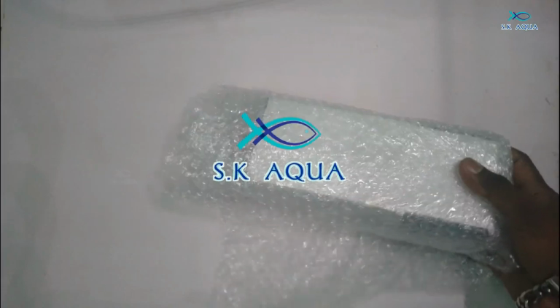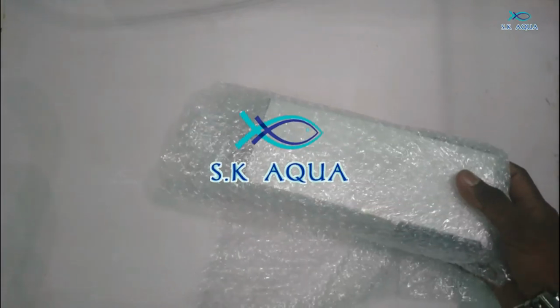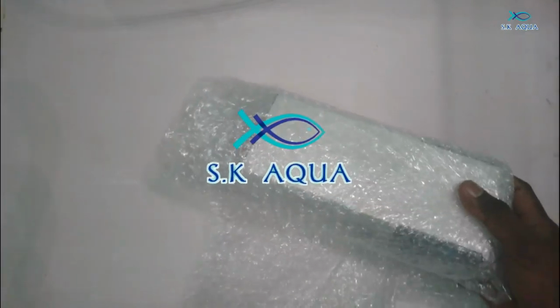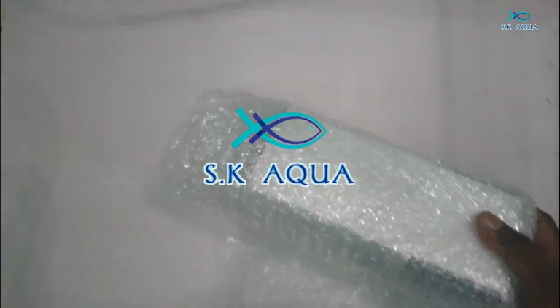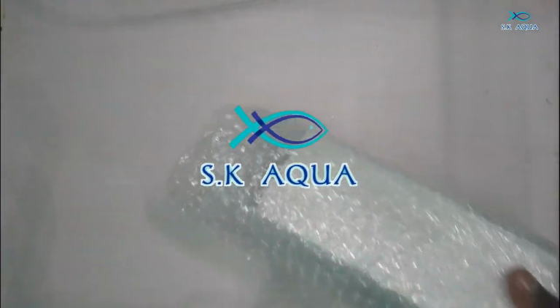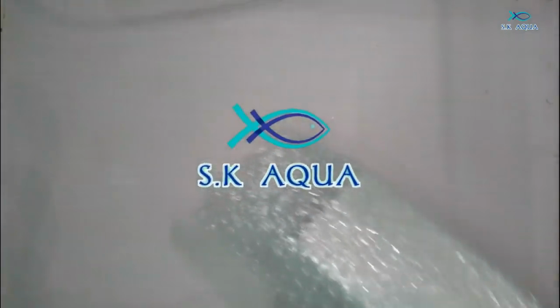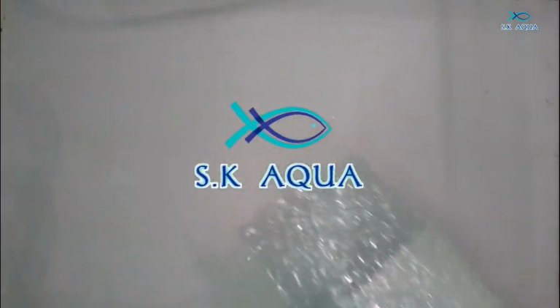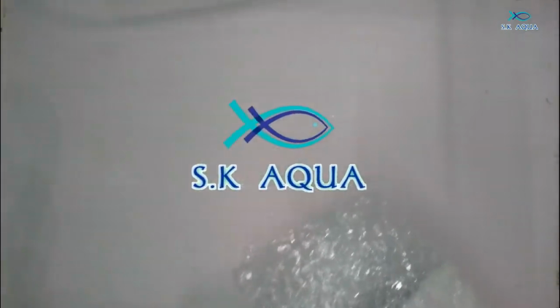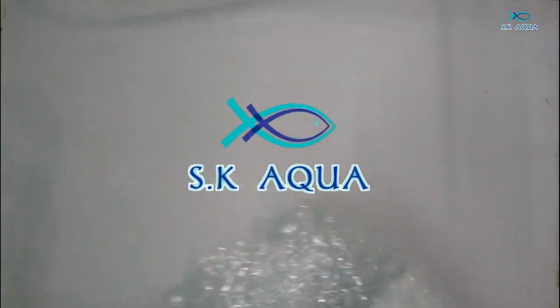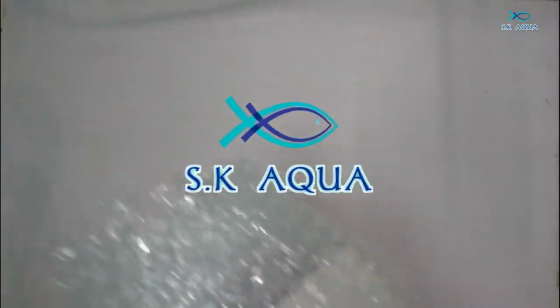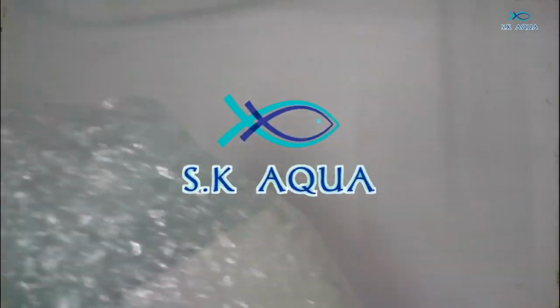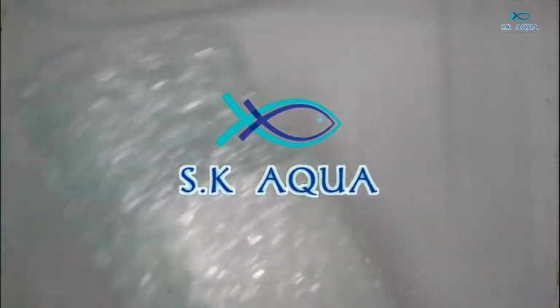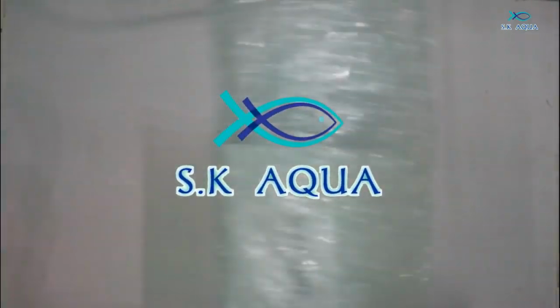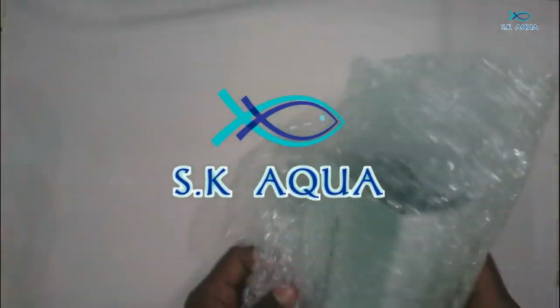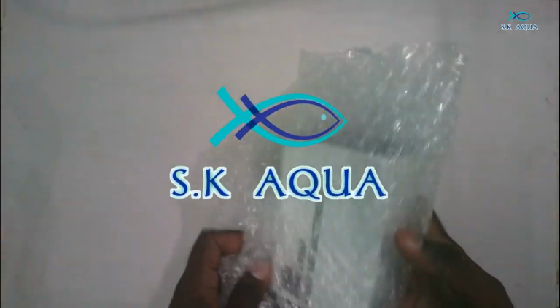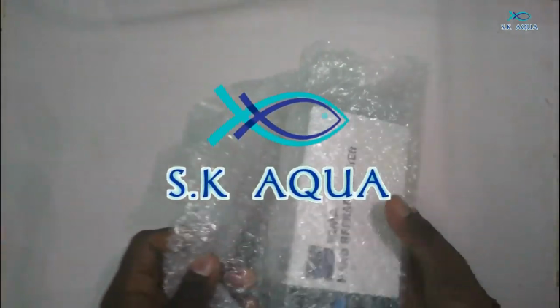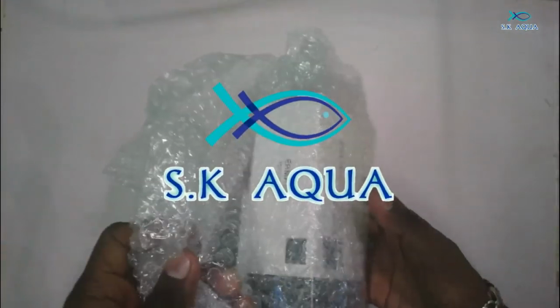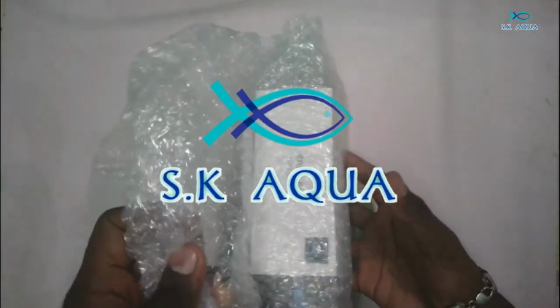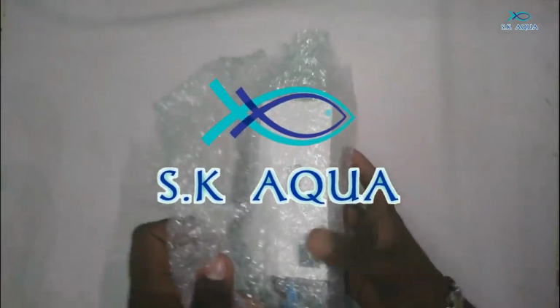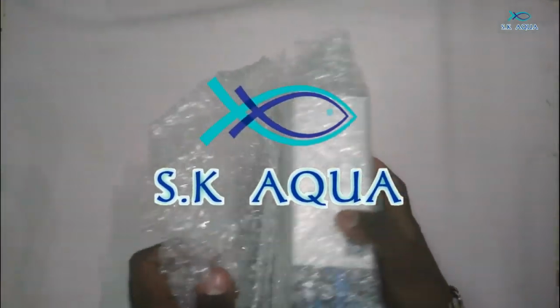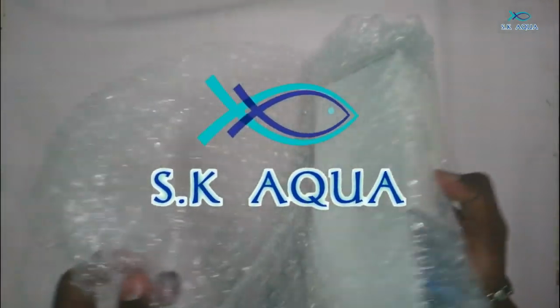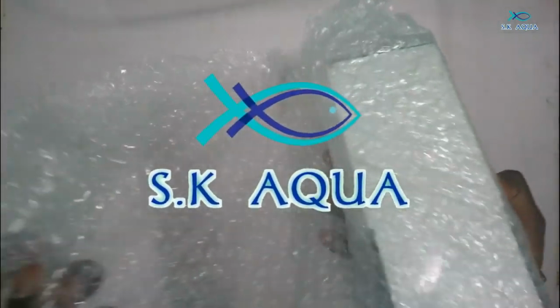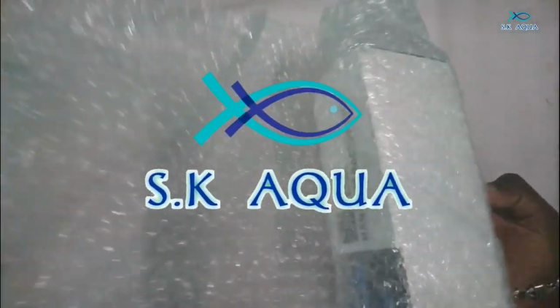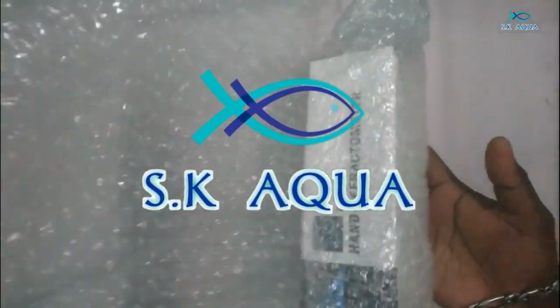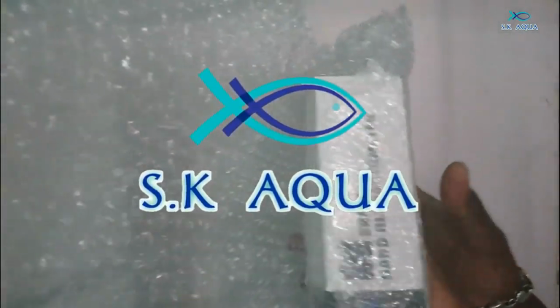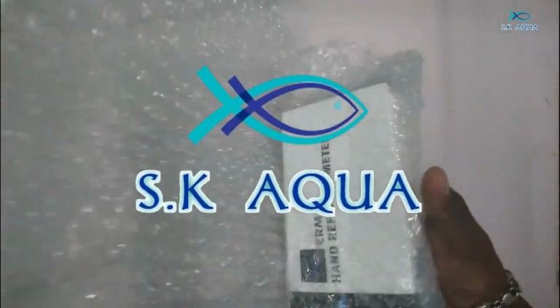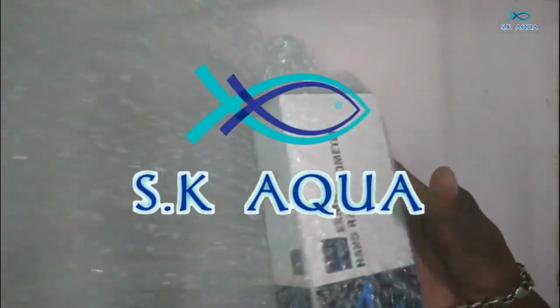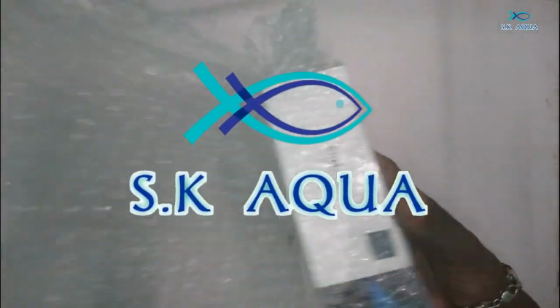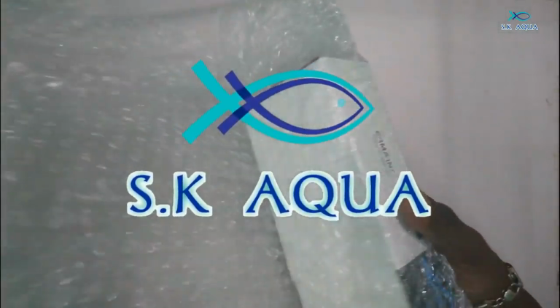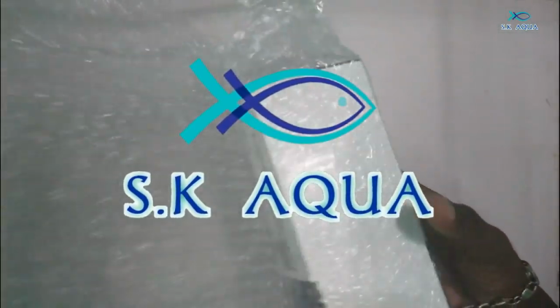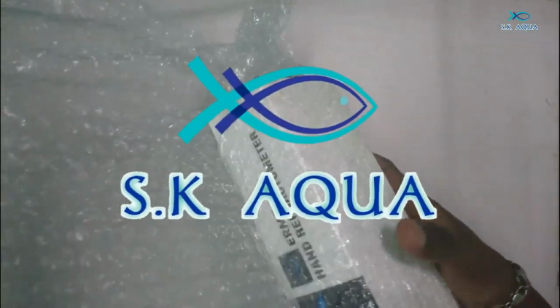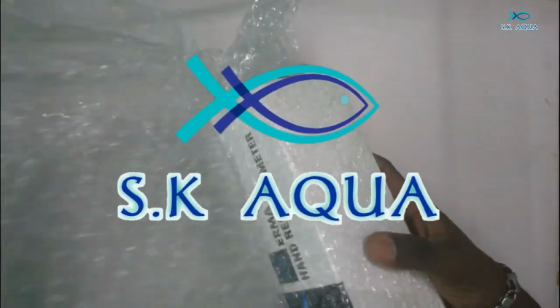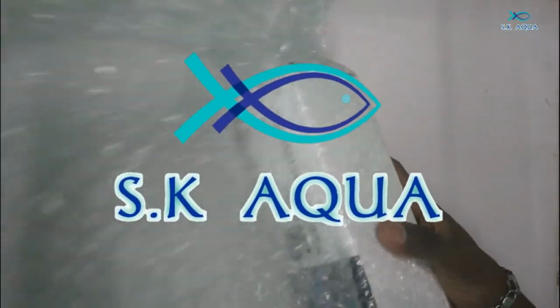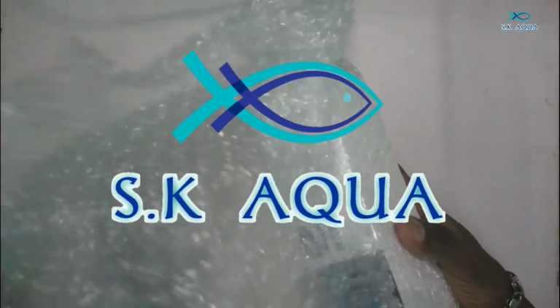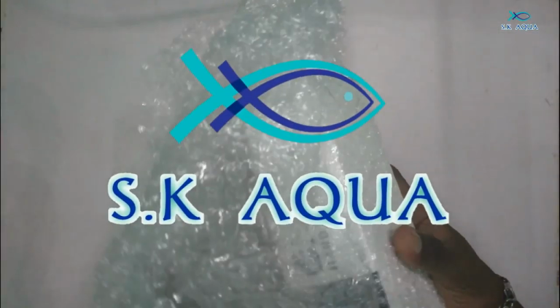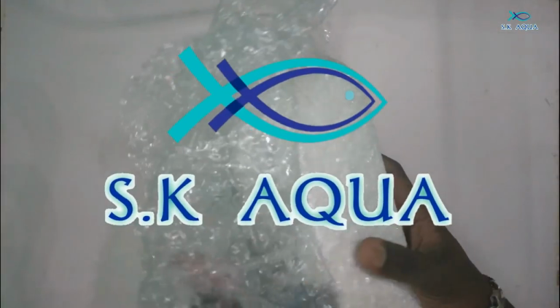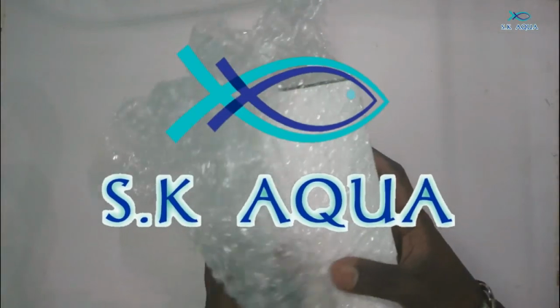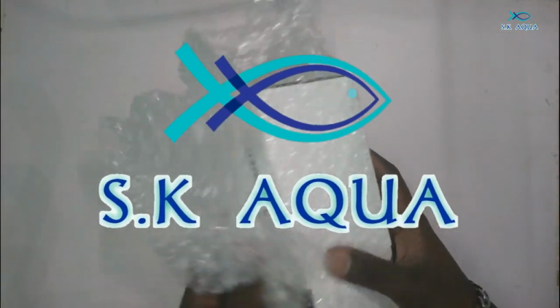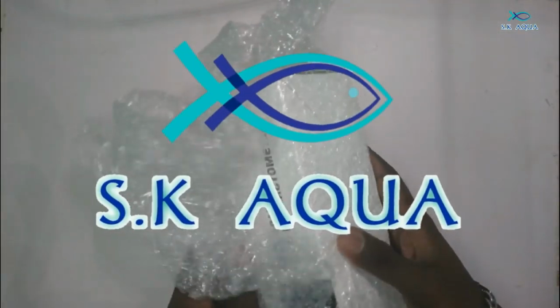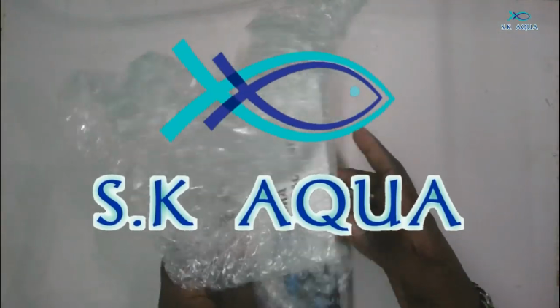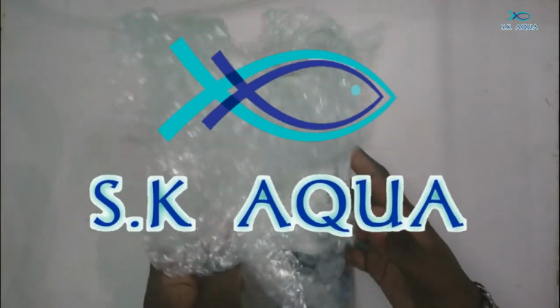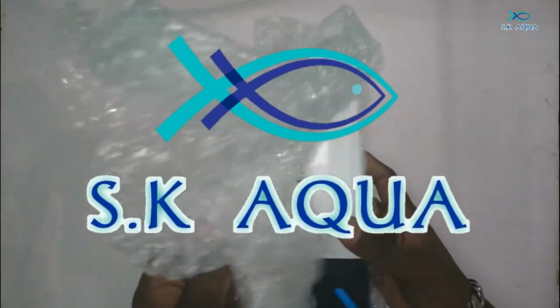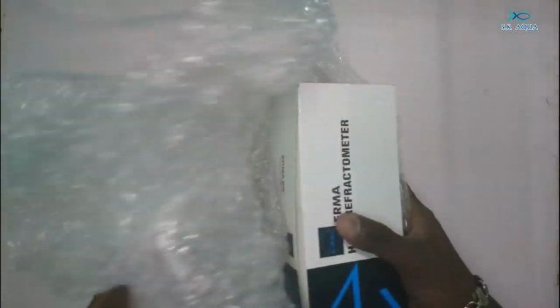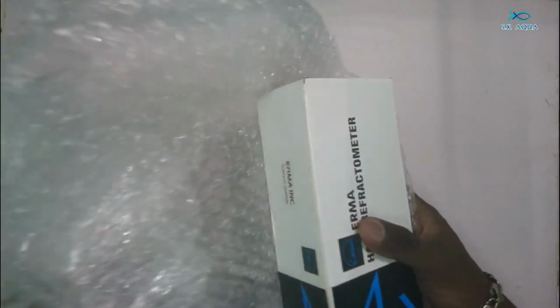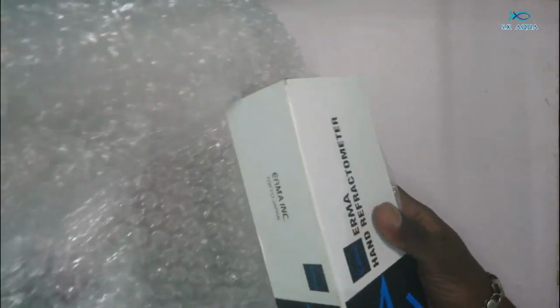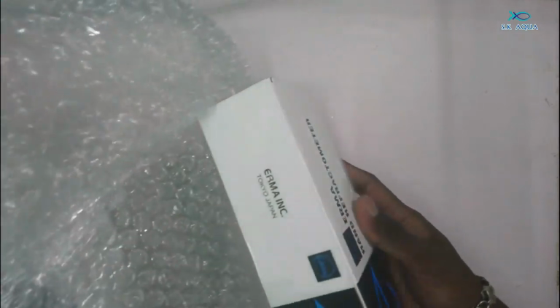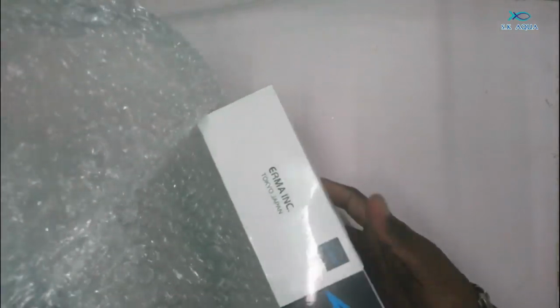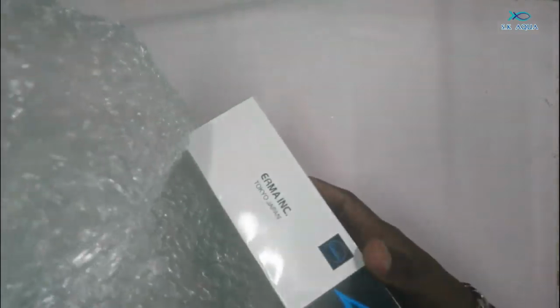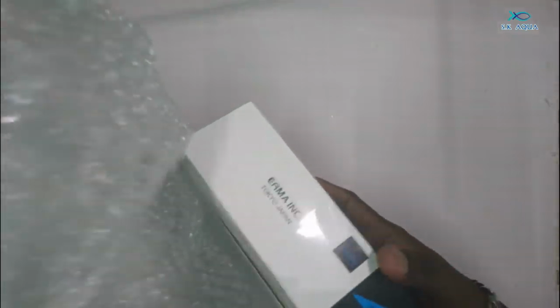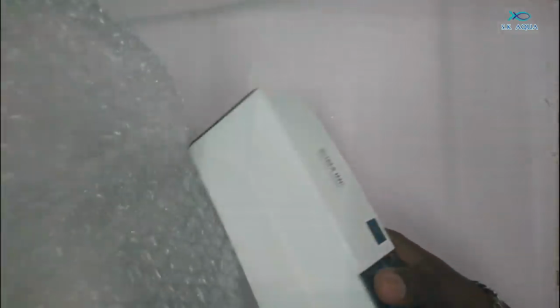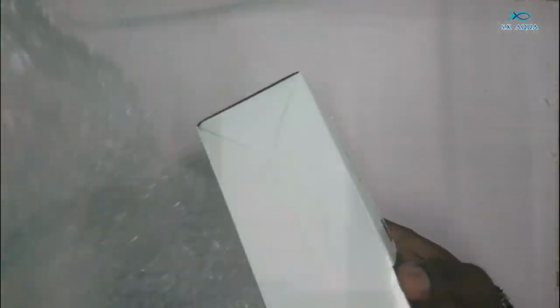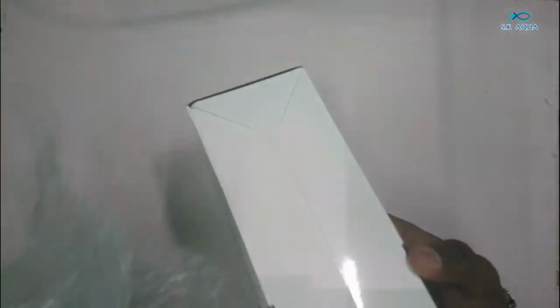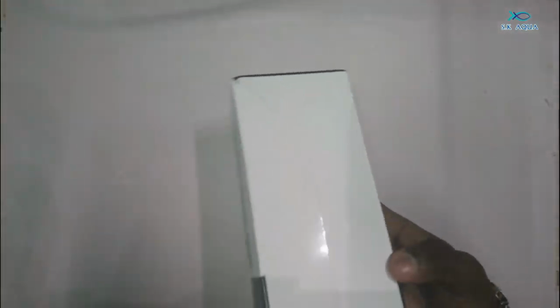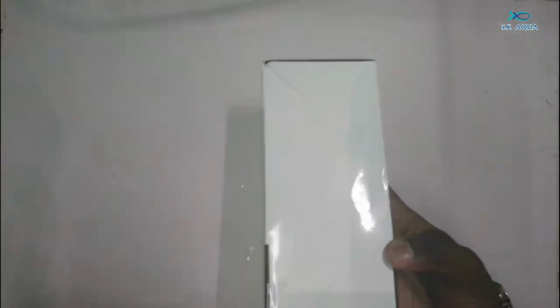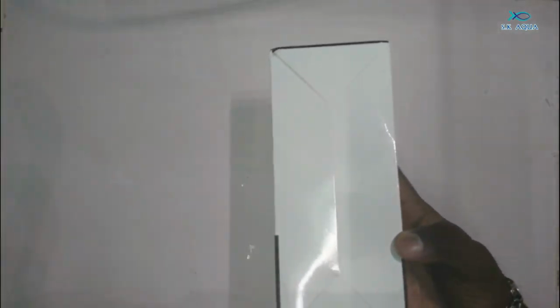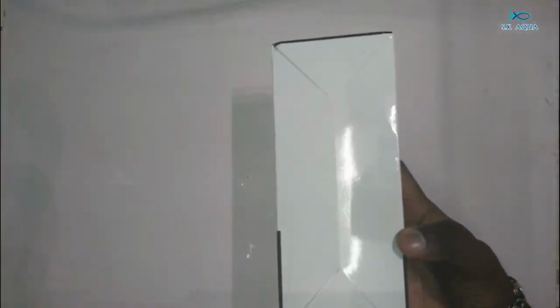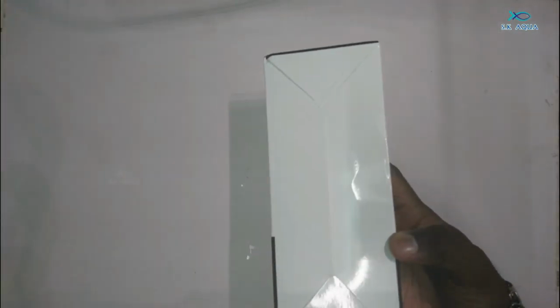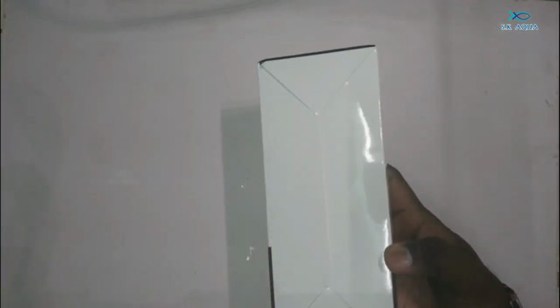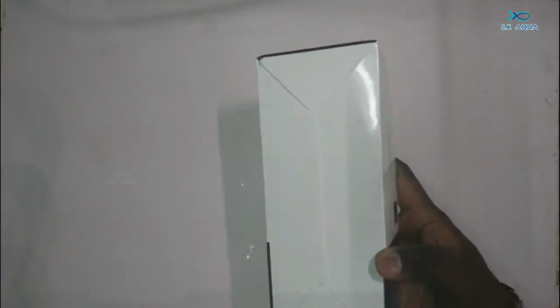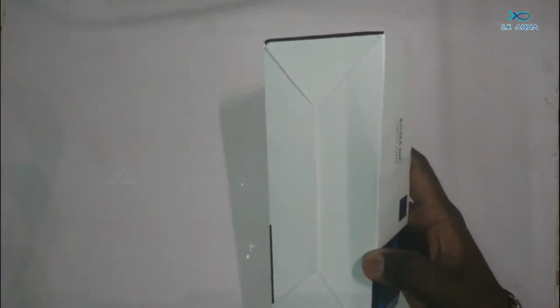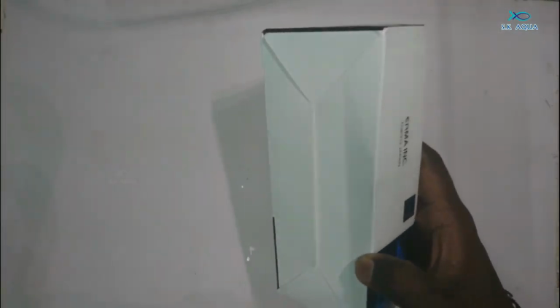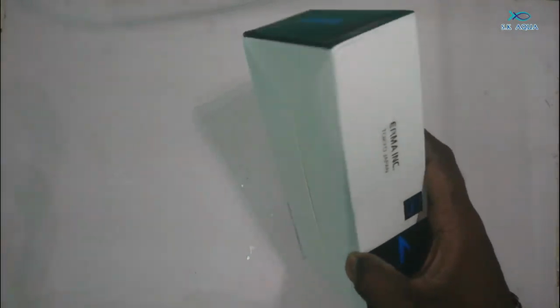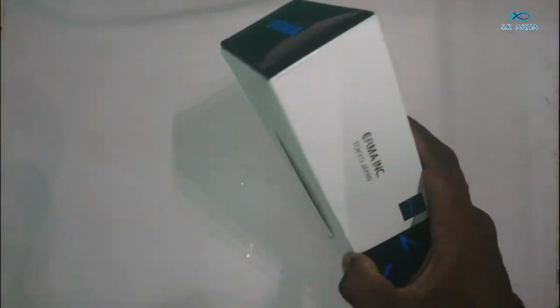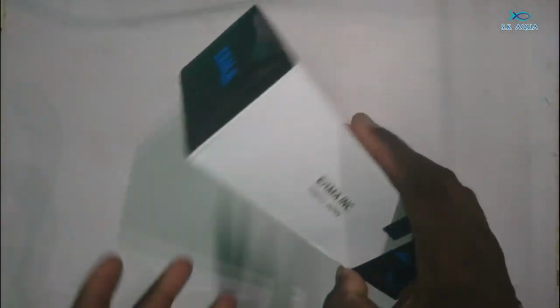Hello everyone, welcome to SQ Aqua. We are talking about my friend — this is the refractometer. We have to learn the name and we will learn how to use it.